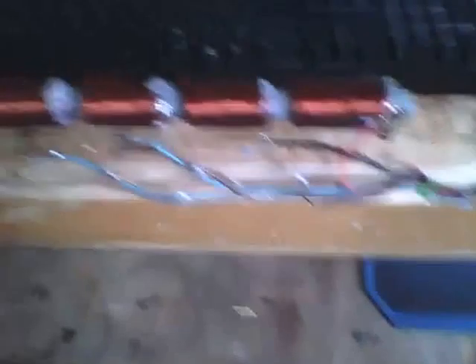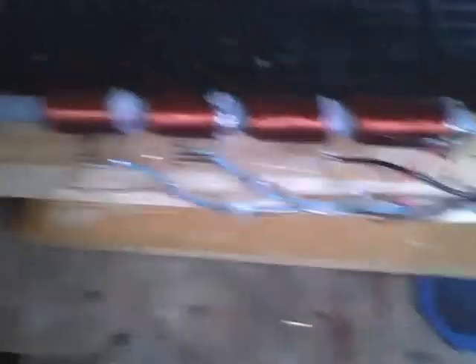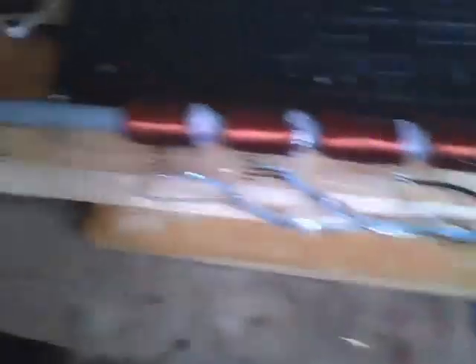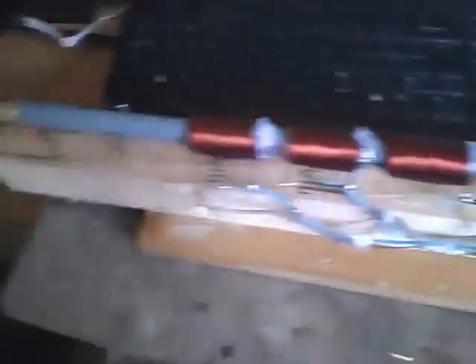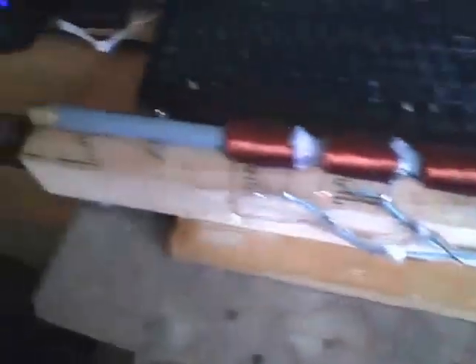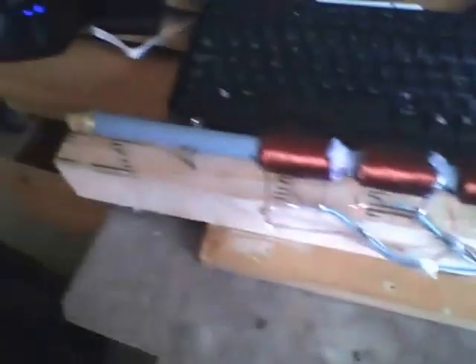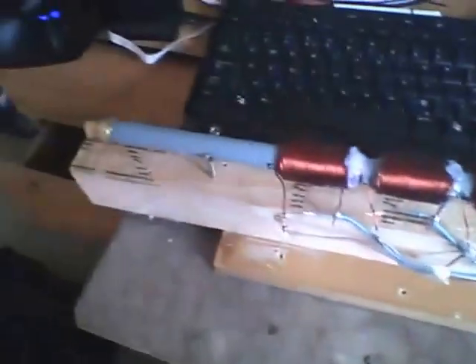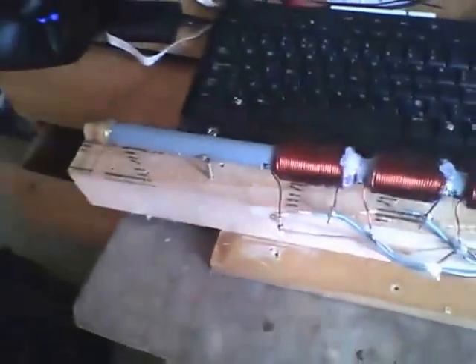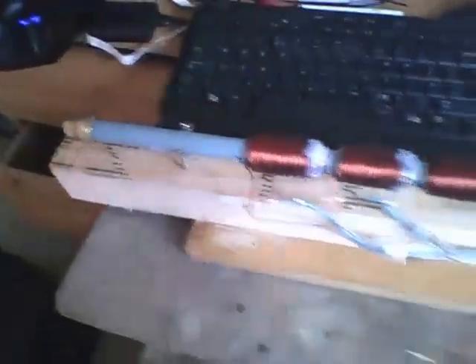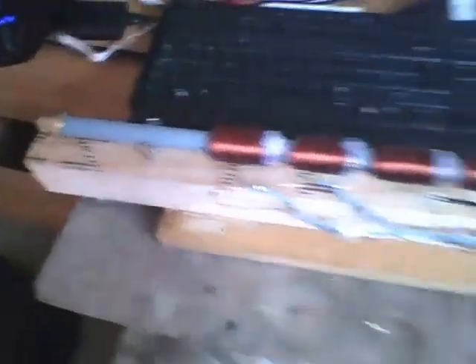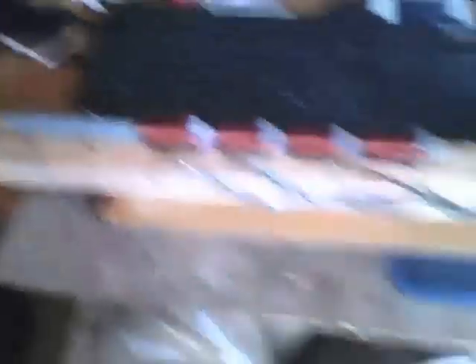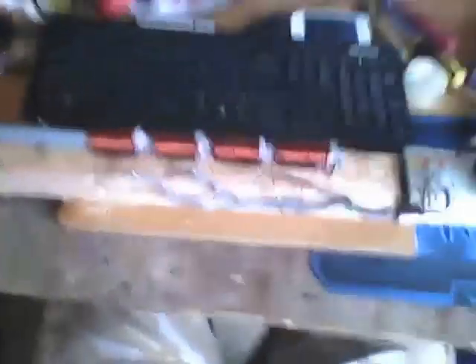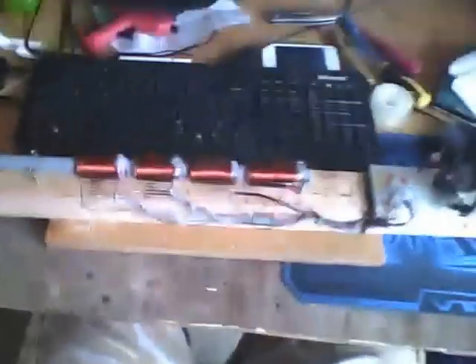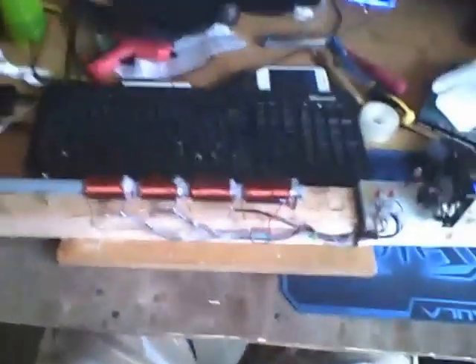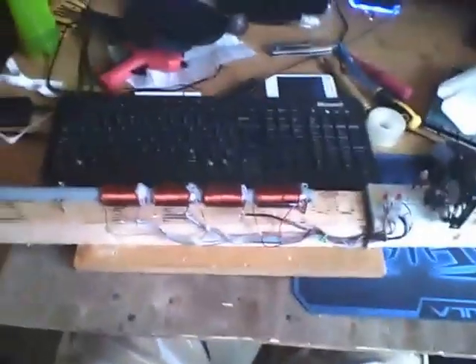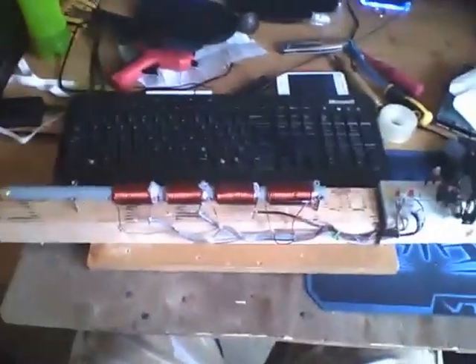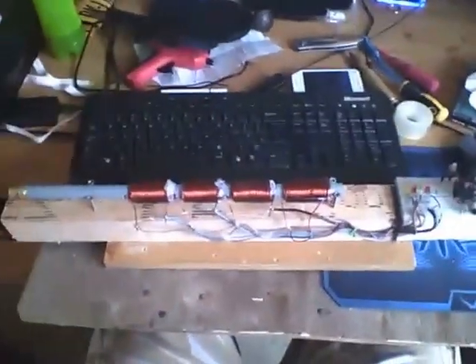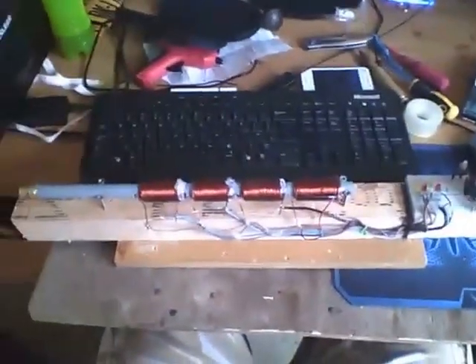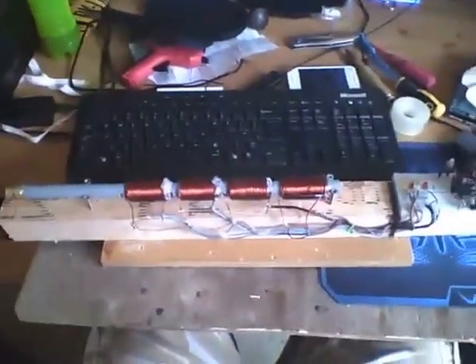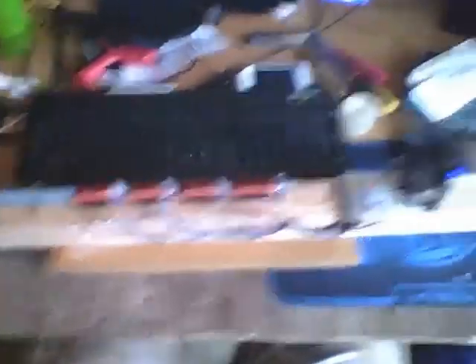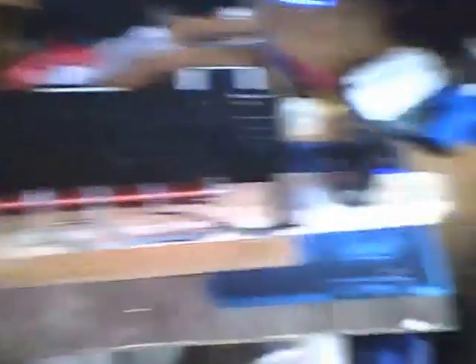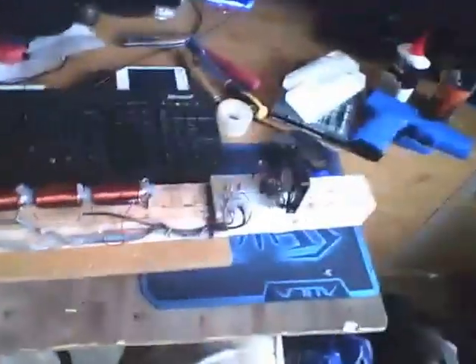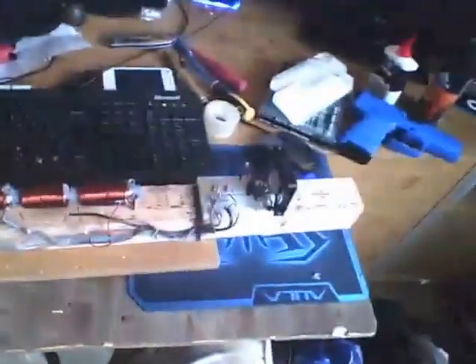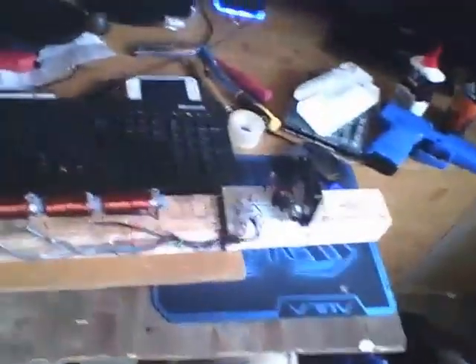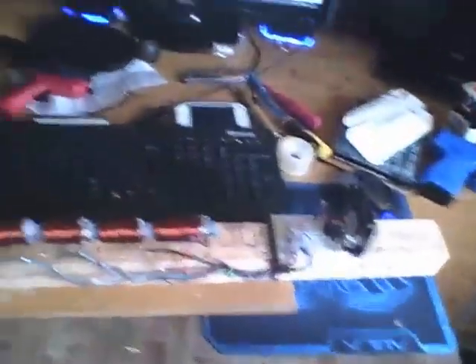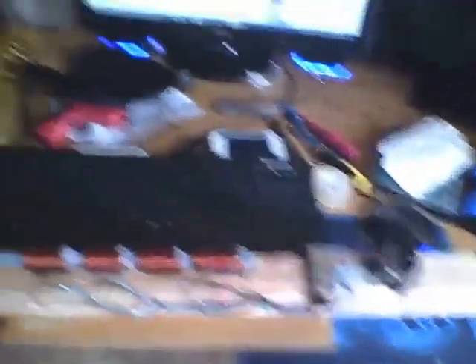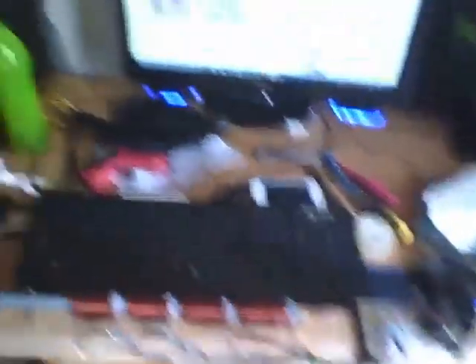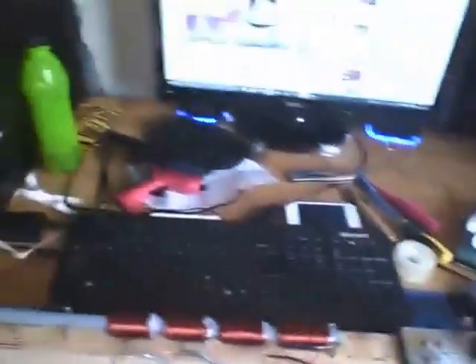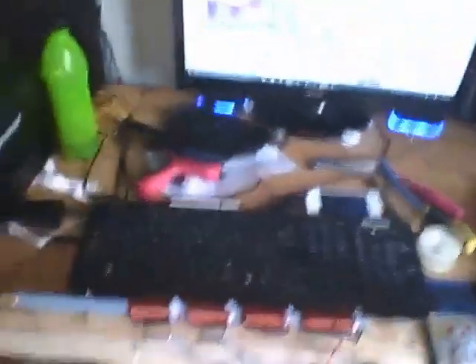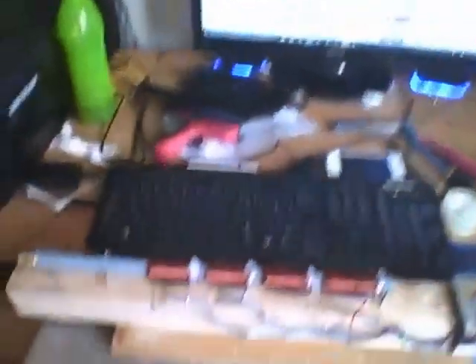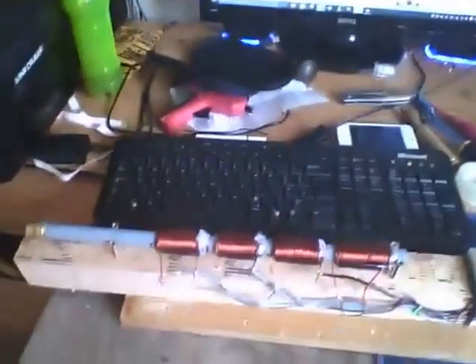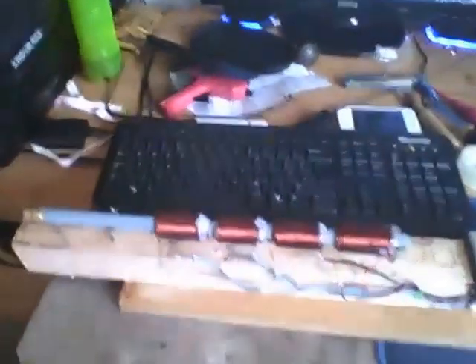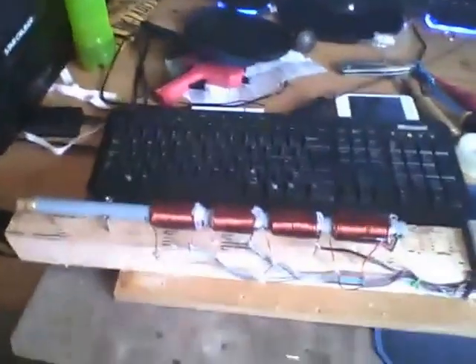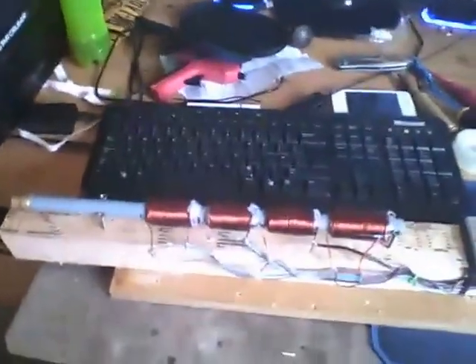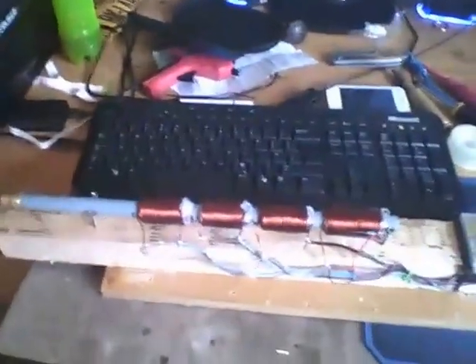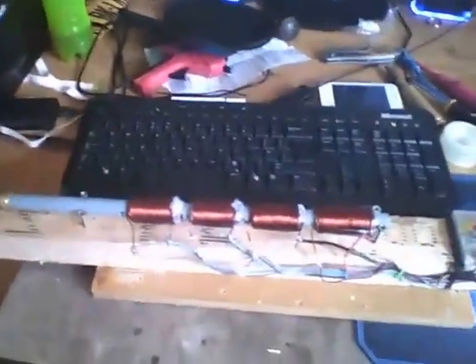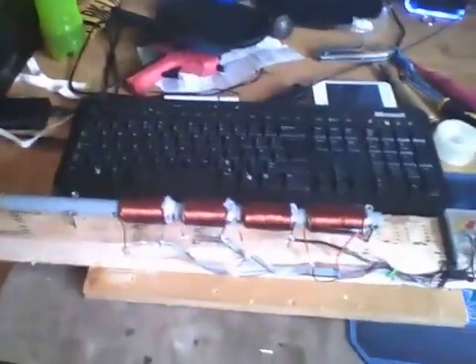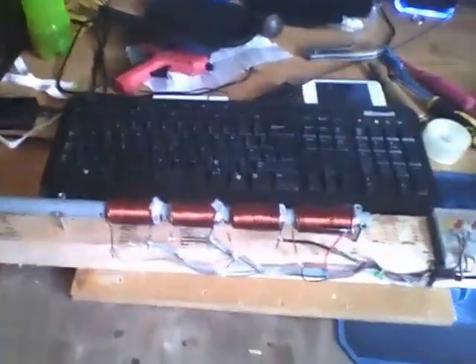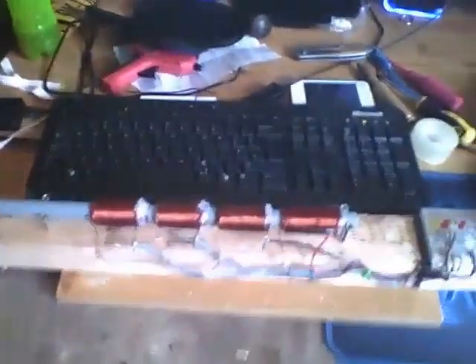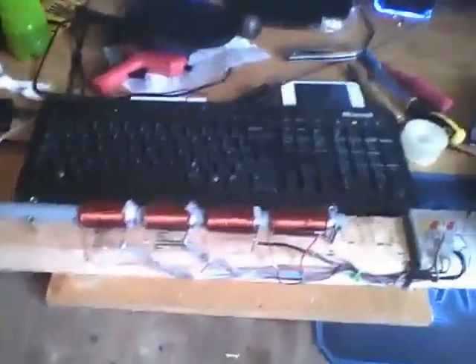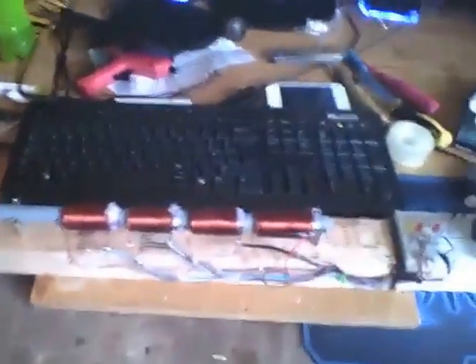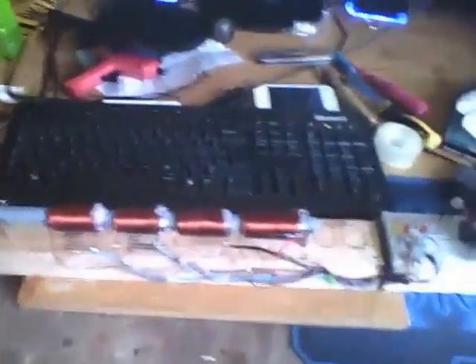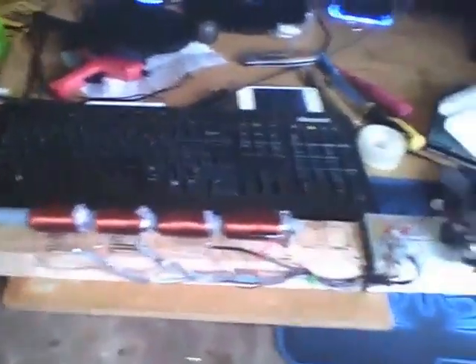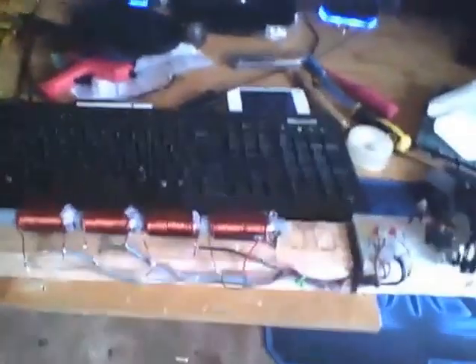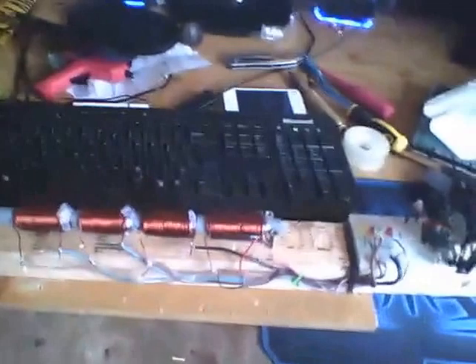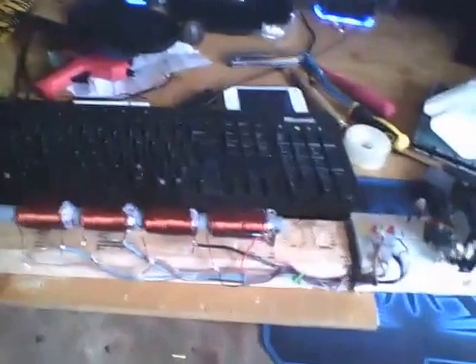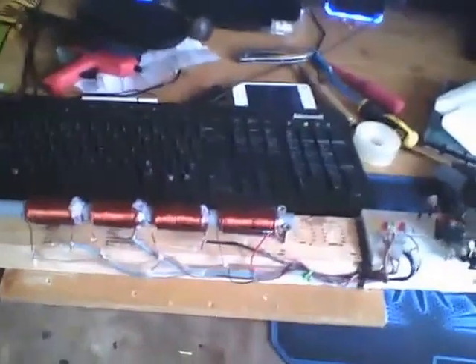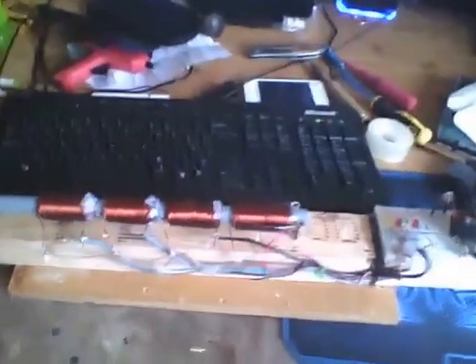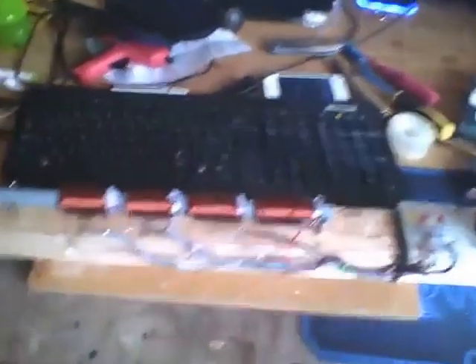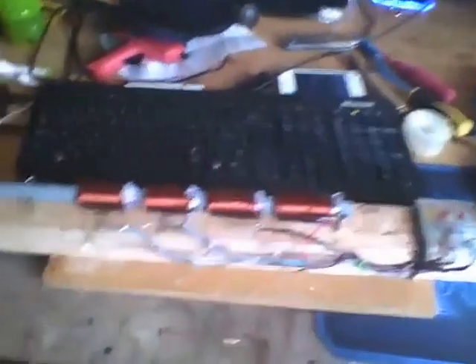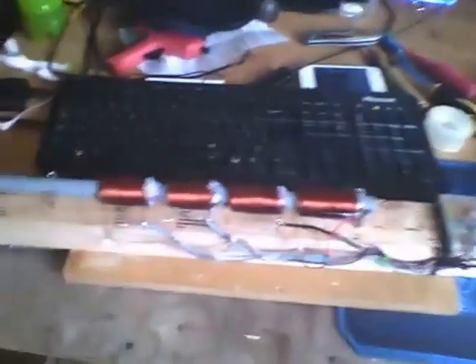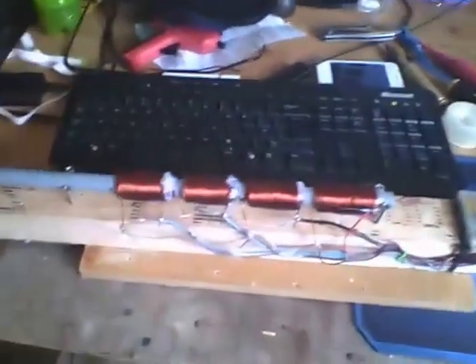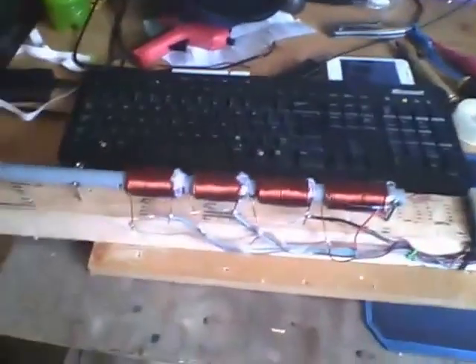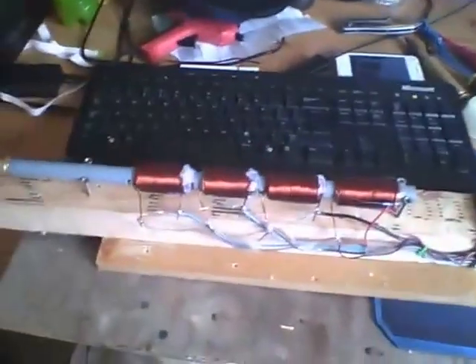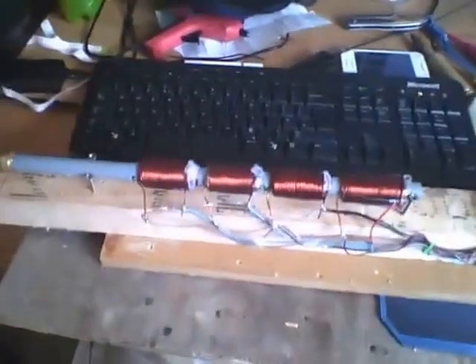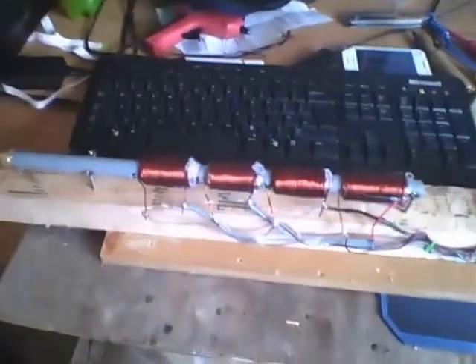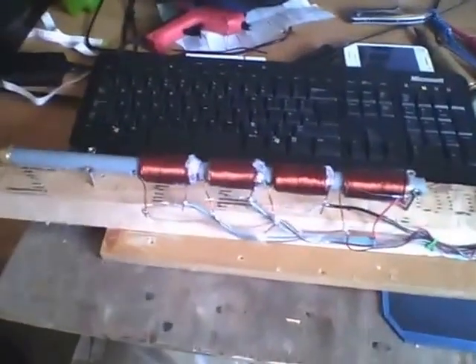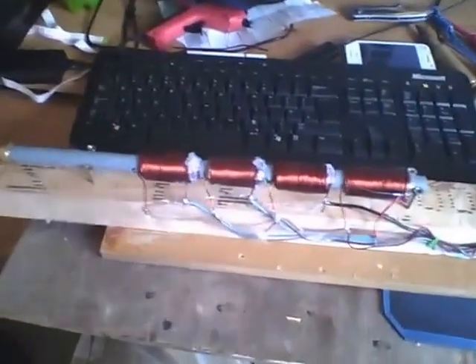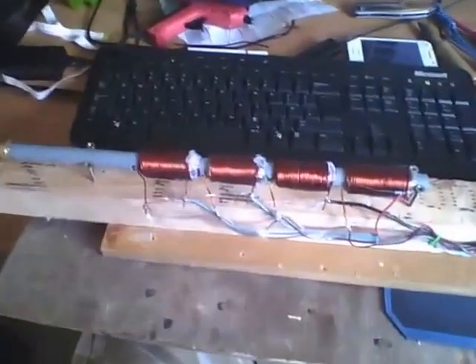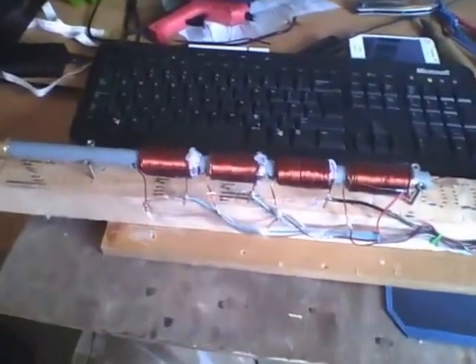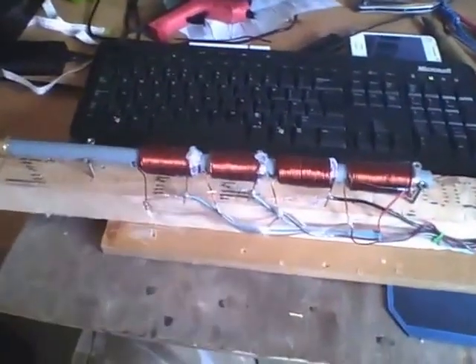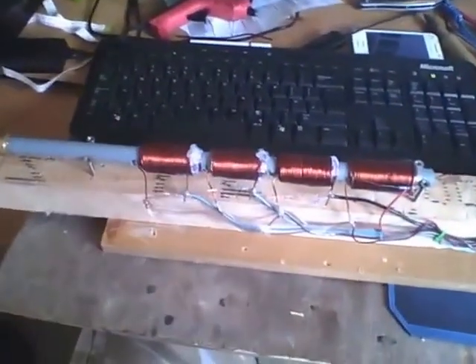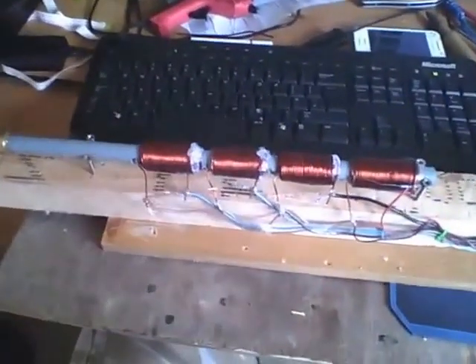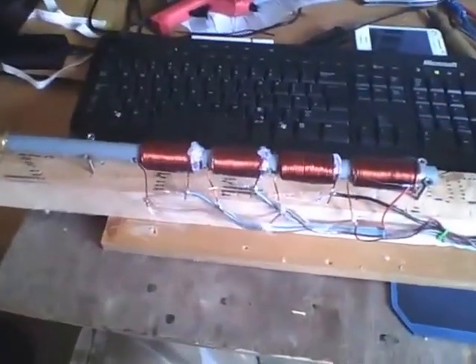Hey guys, this is my new coil gun. It's not completed yet — I'm waiting on new parts coming on Tuesday, well, more parts.